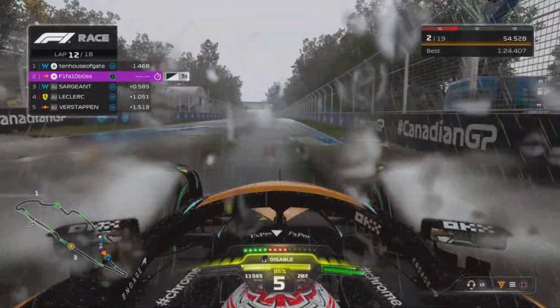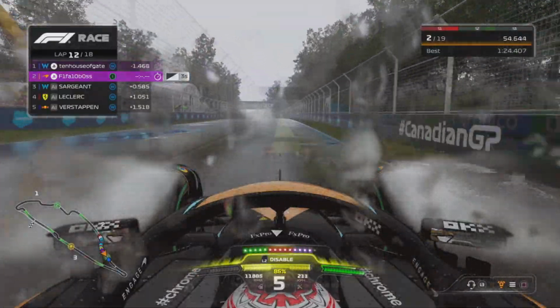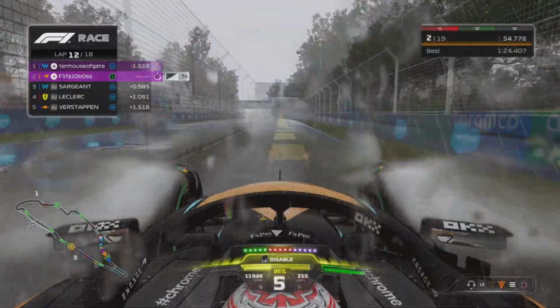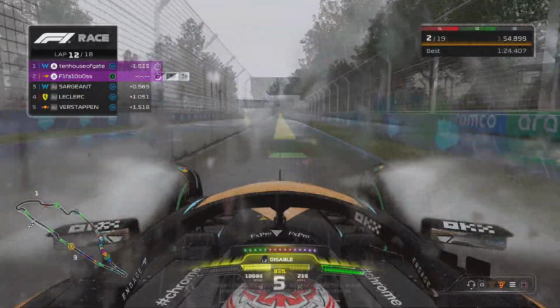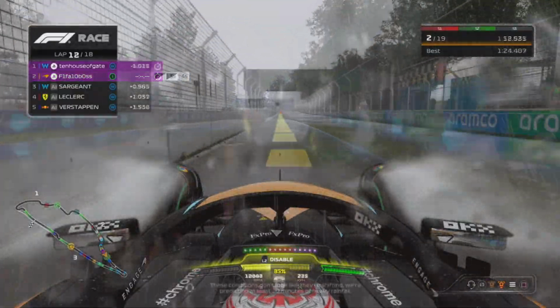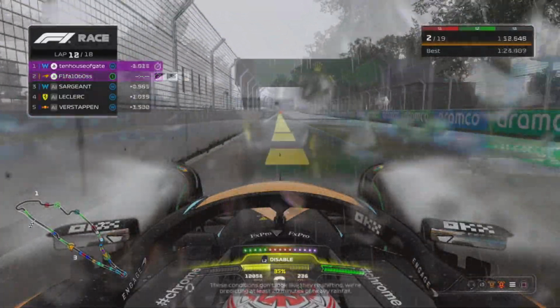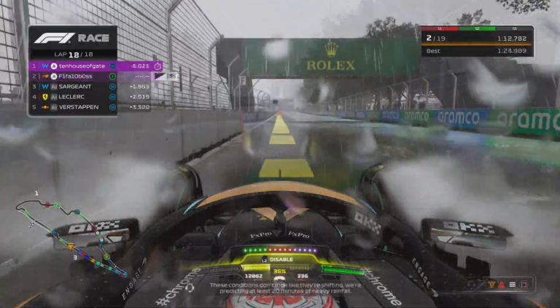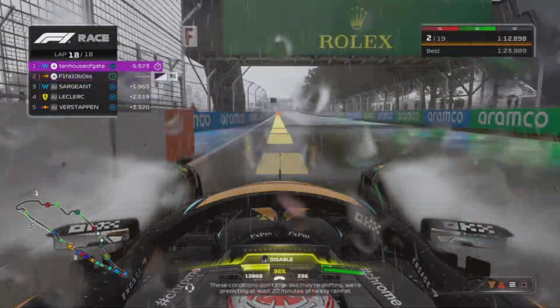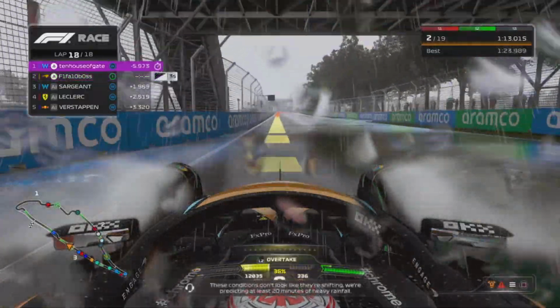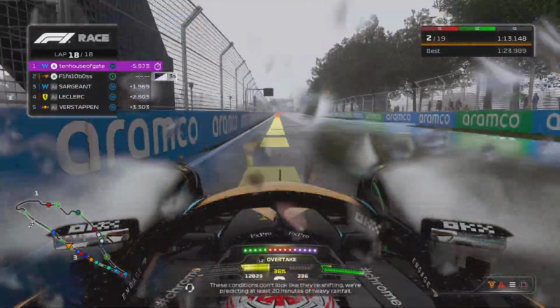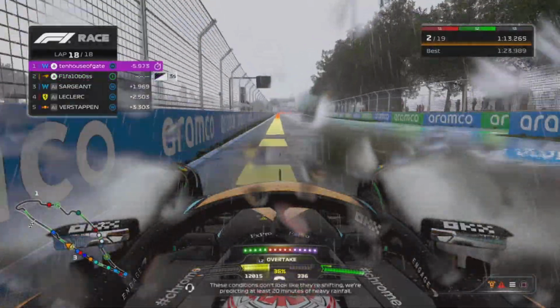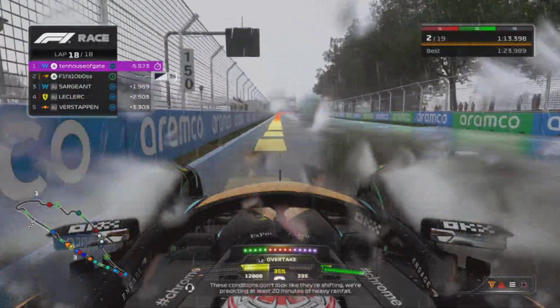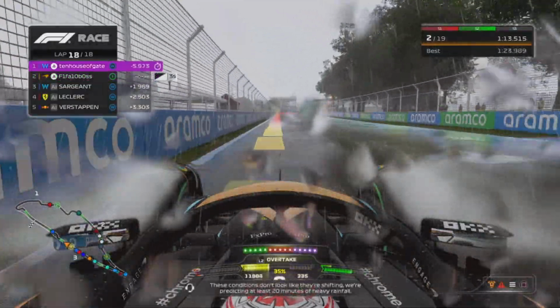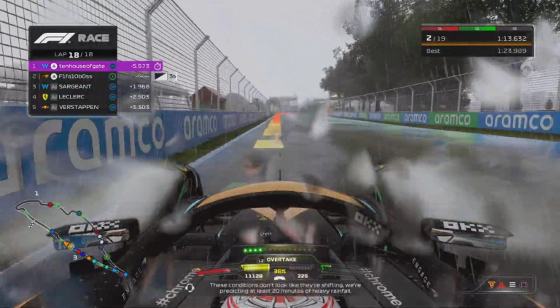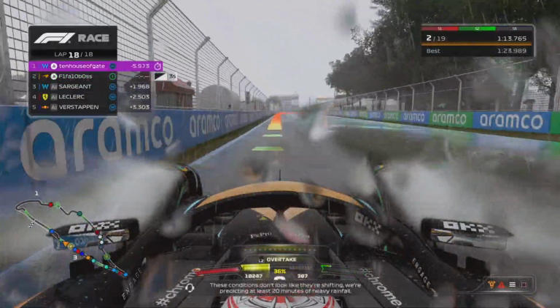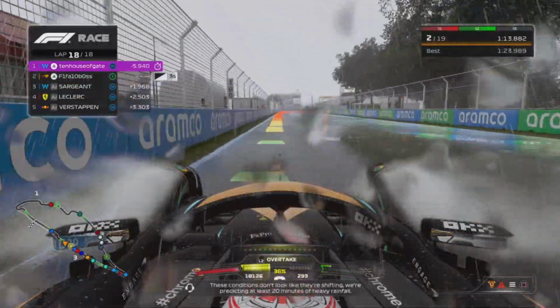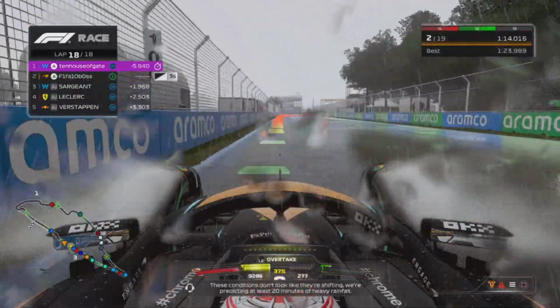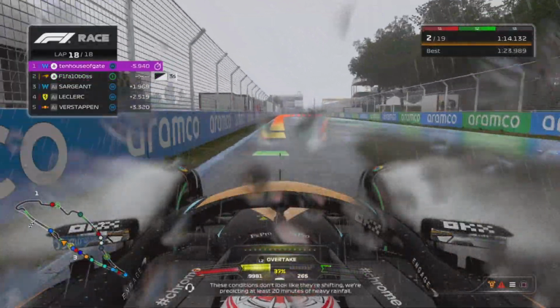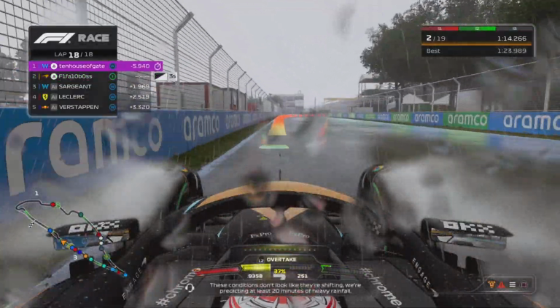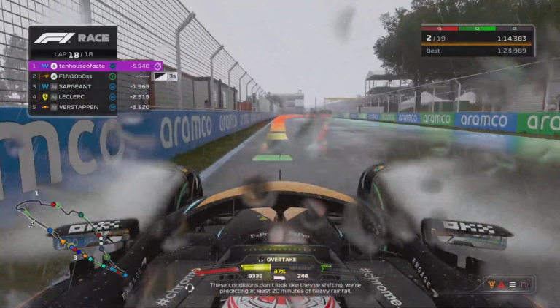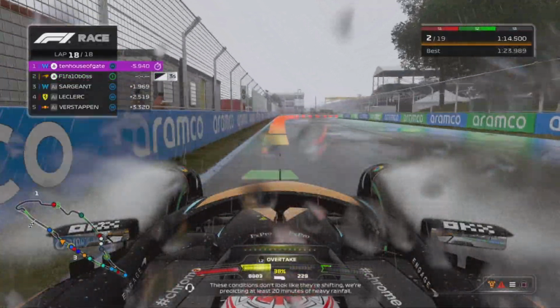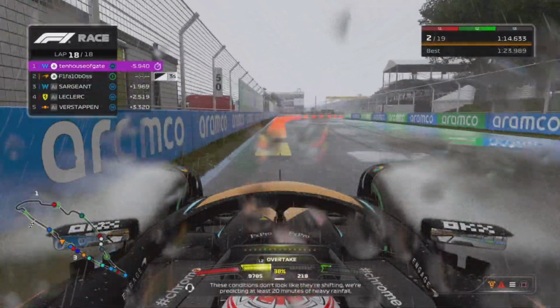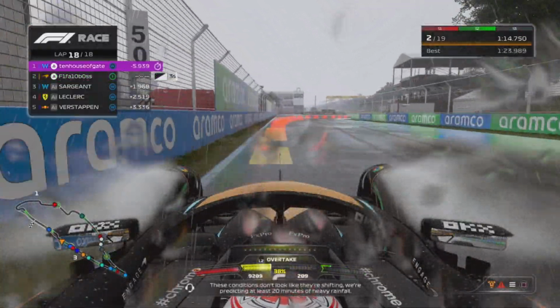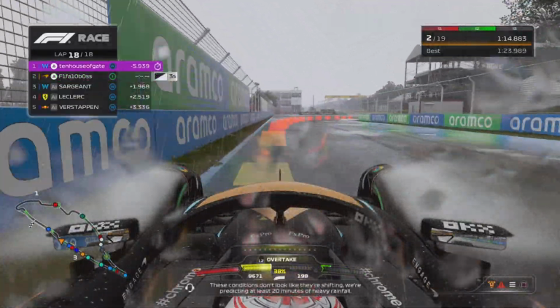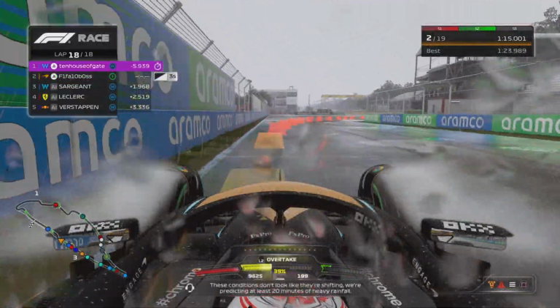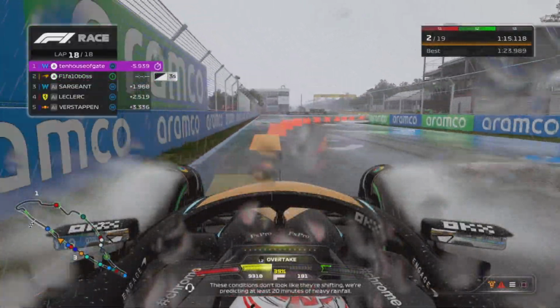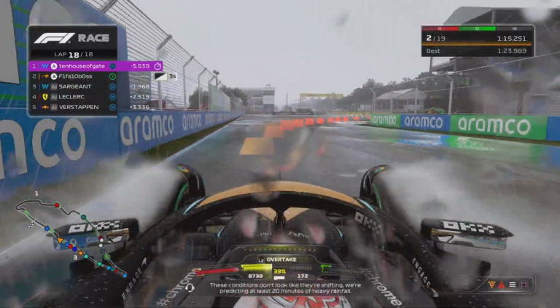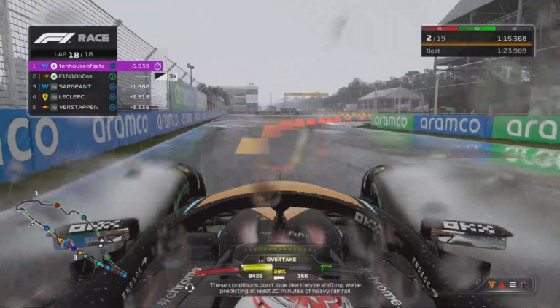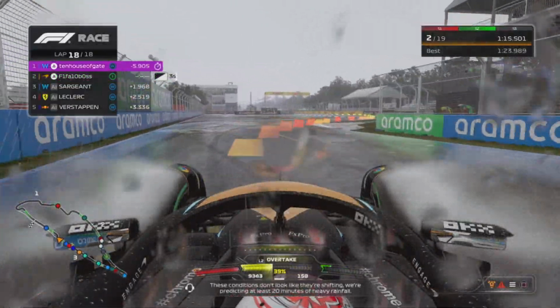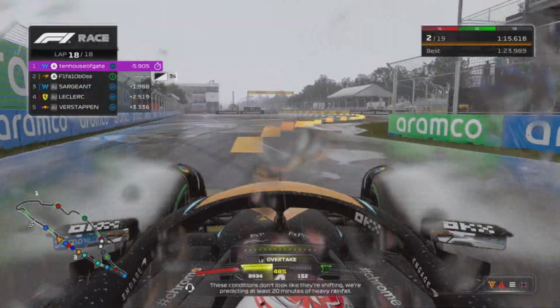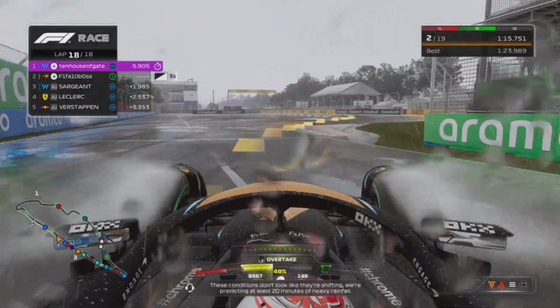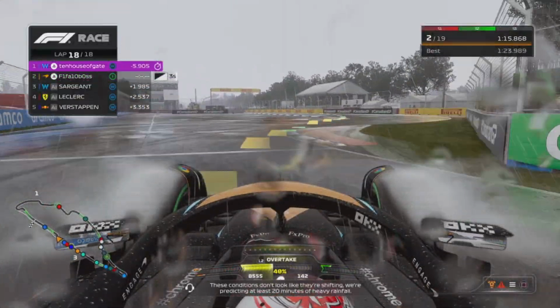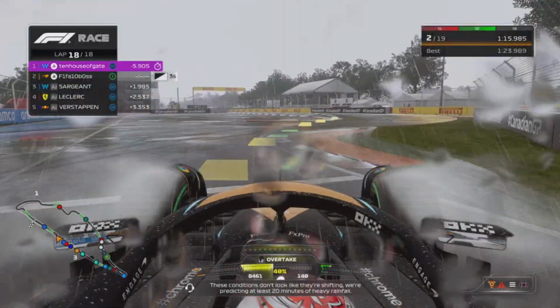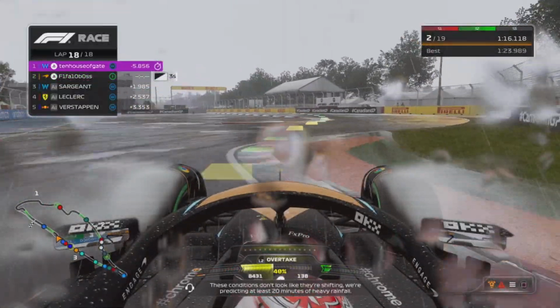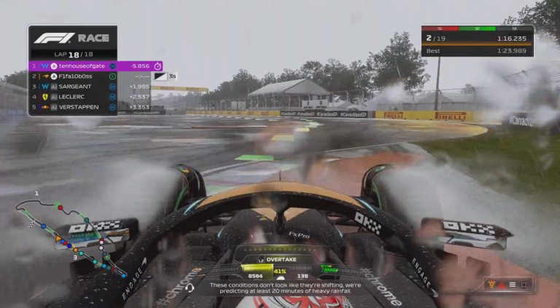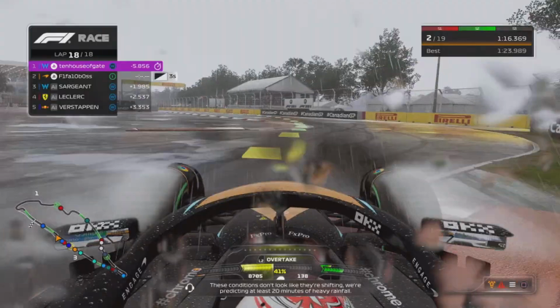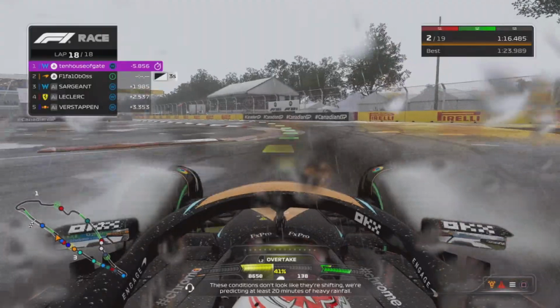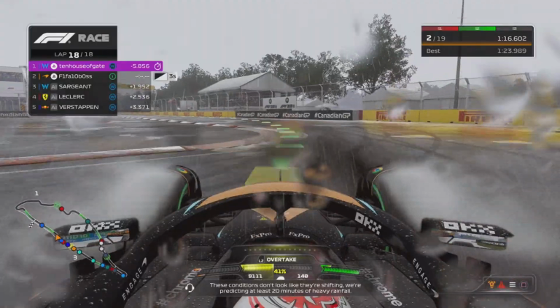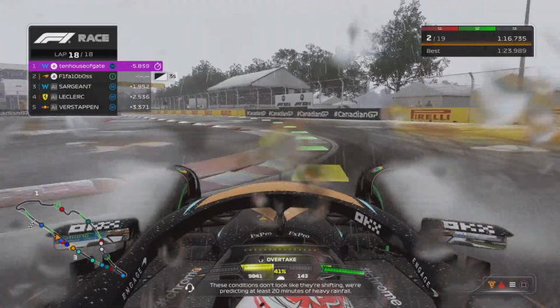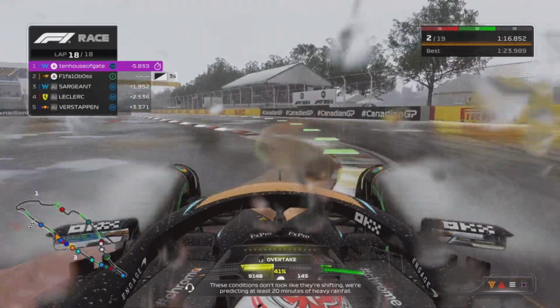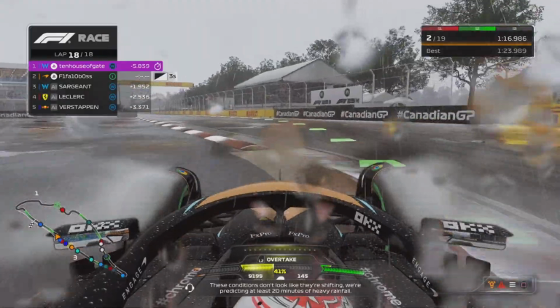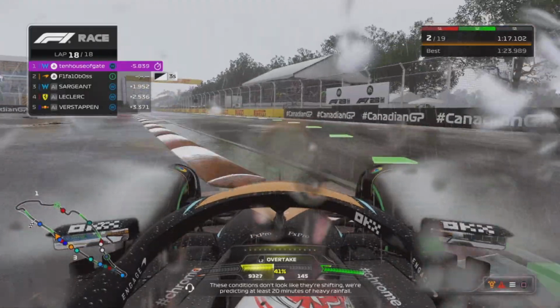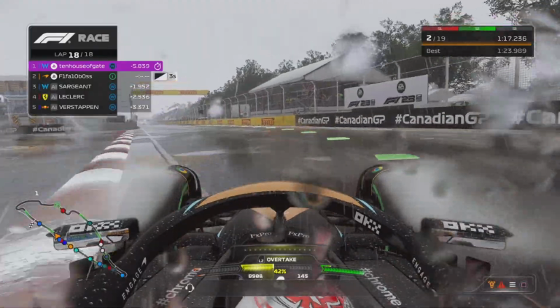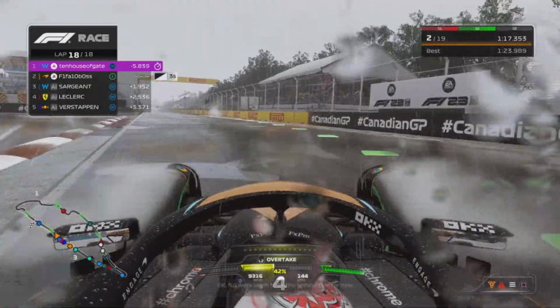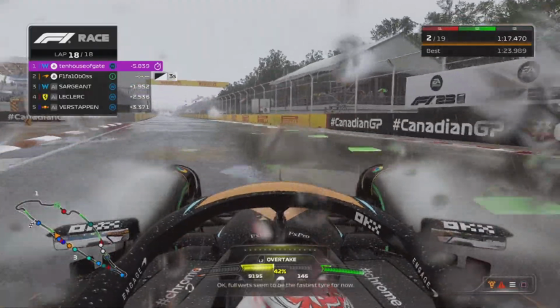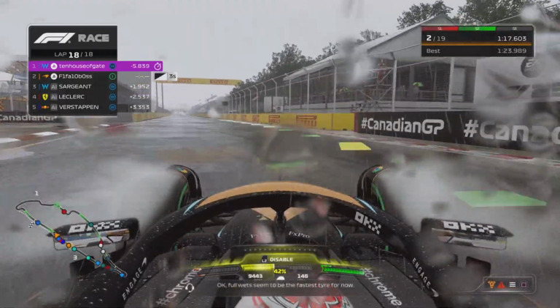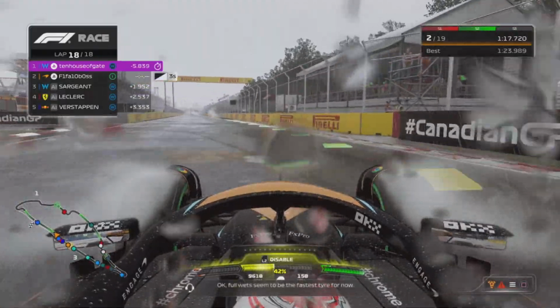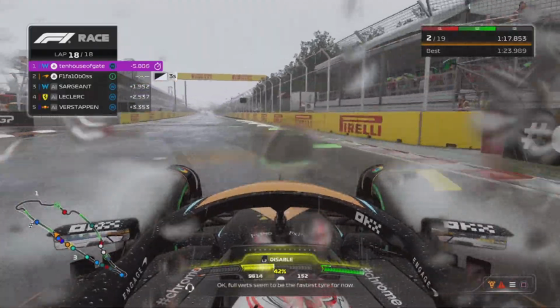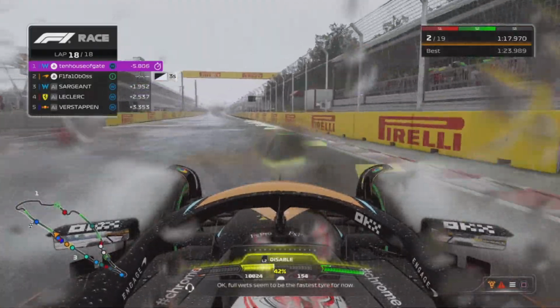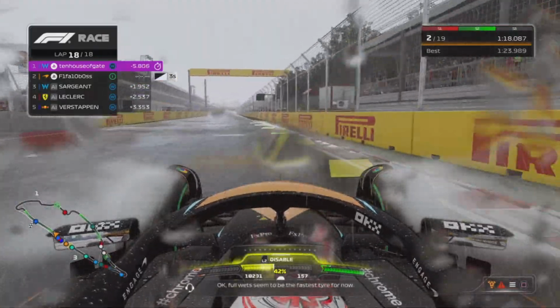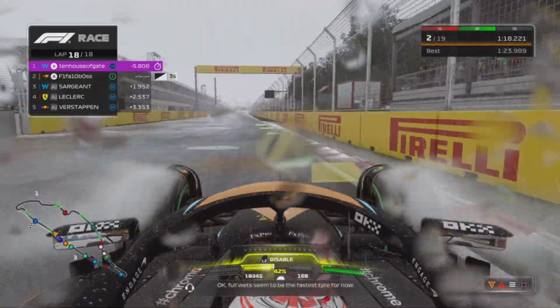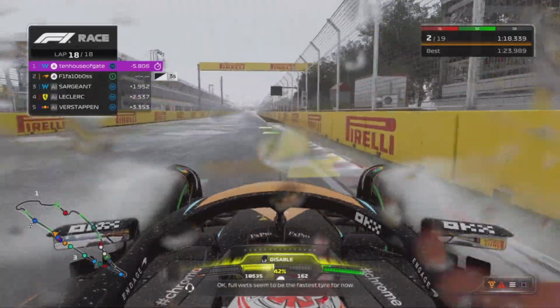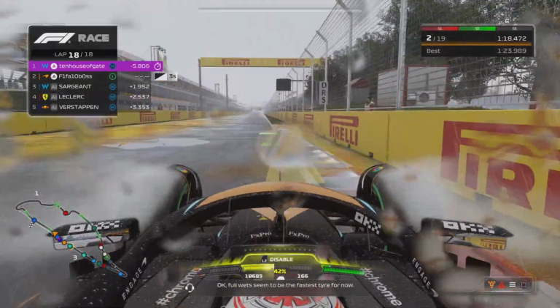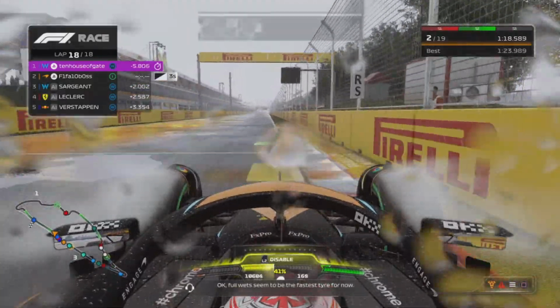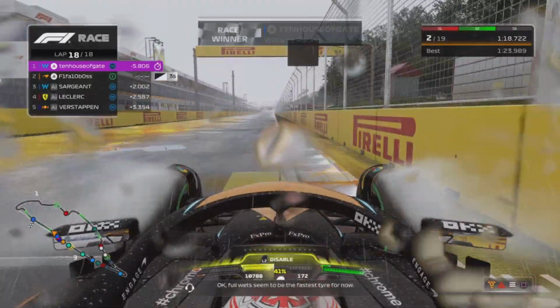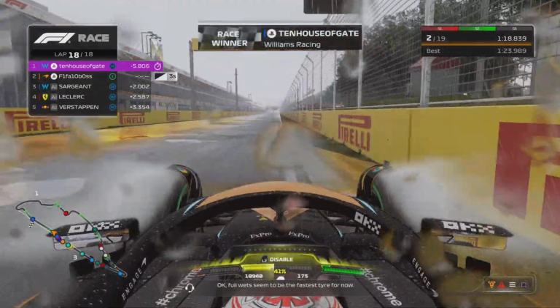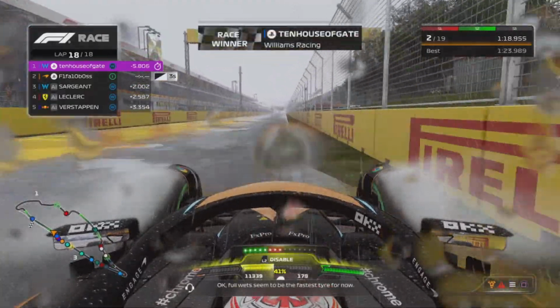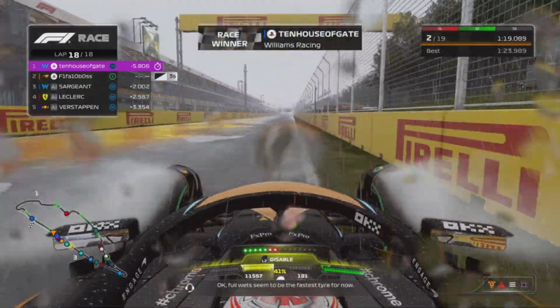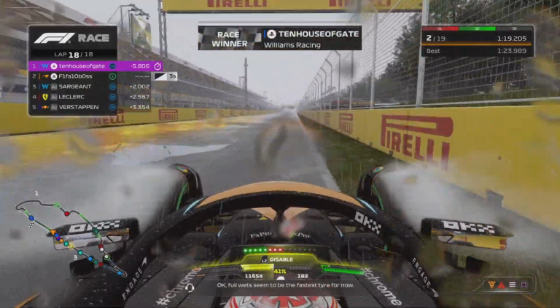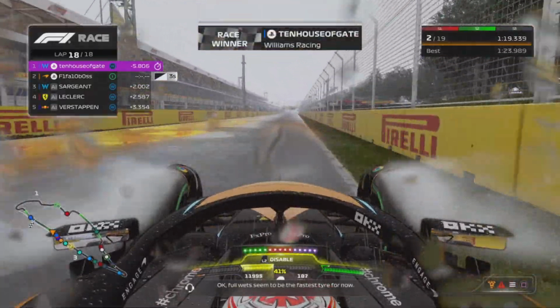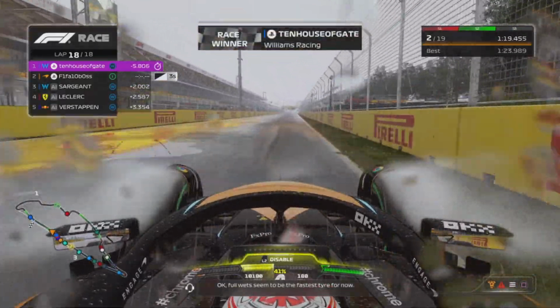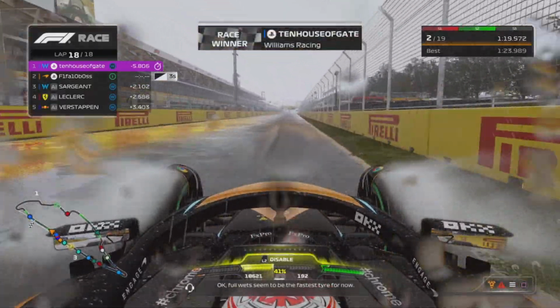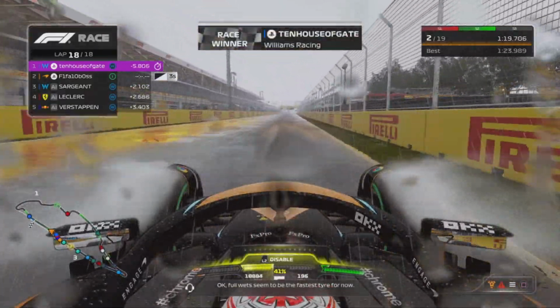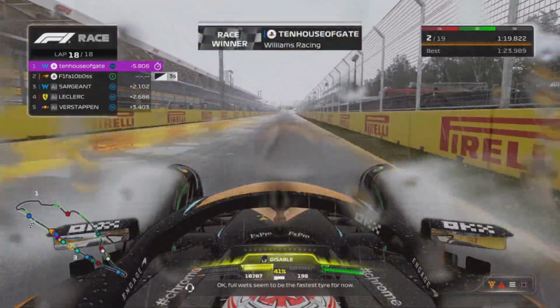These conditions don't look like they're shifting. We're predicting at least 20 minutes of heavy rainfall. Full wet seems to be the fastest tyre for now.